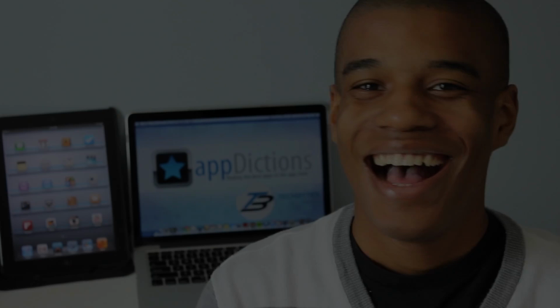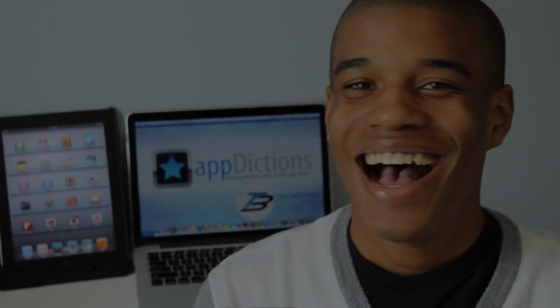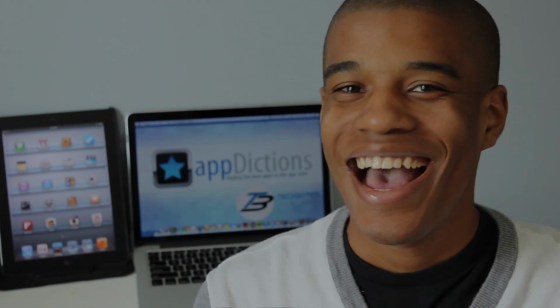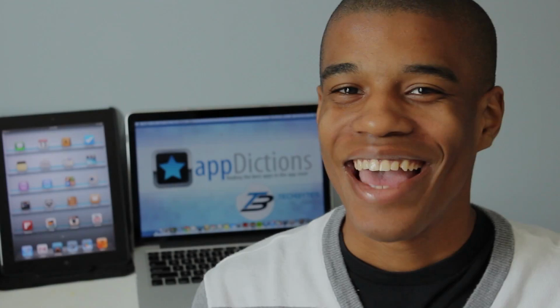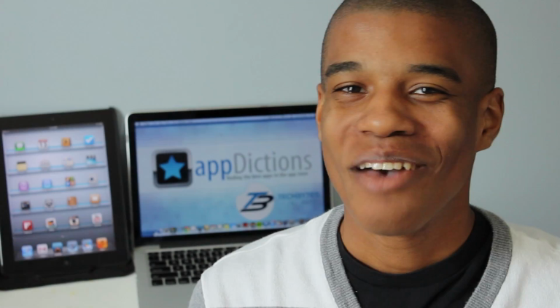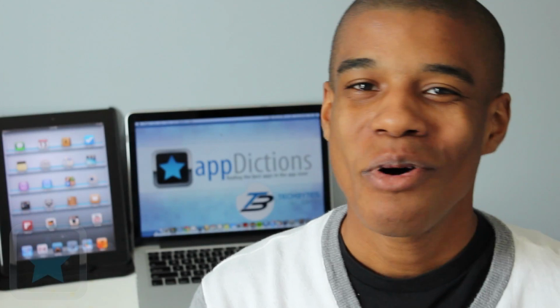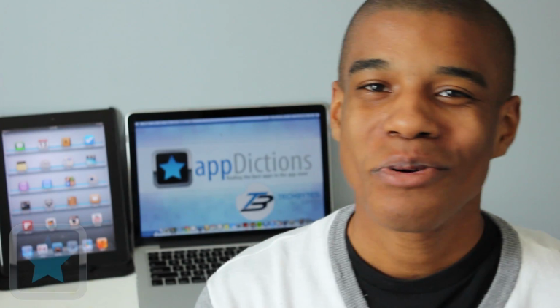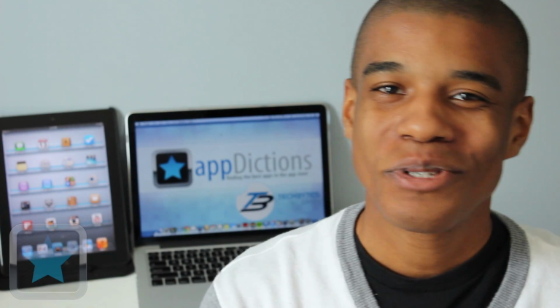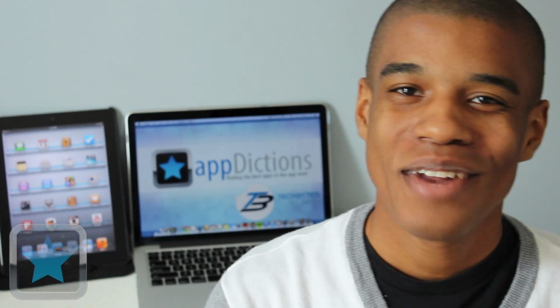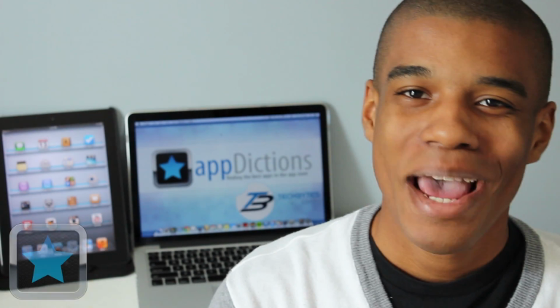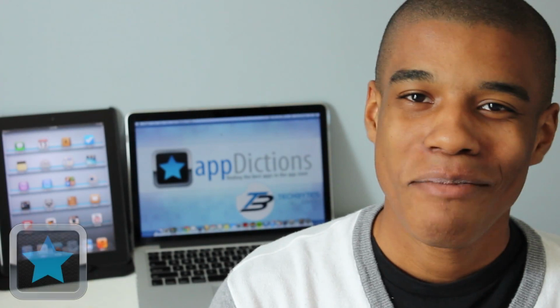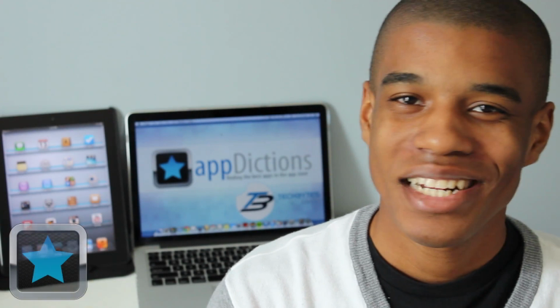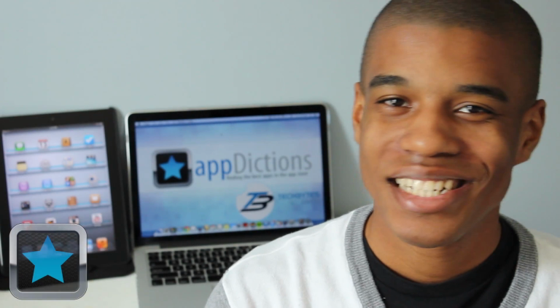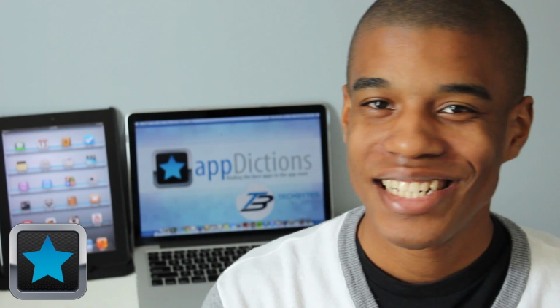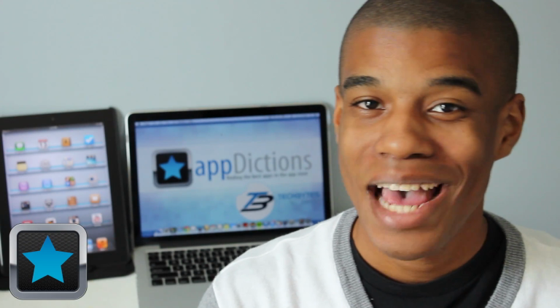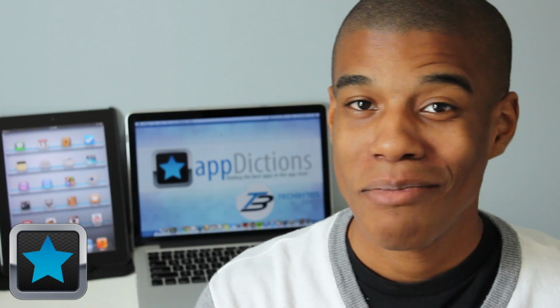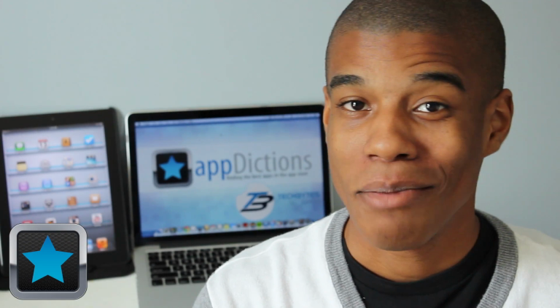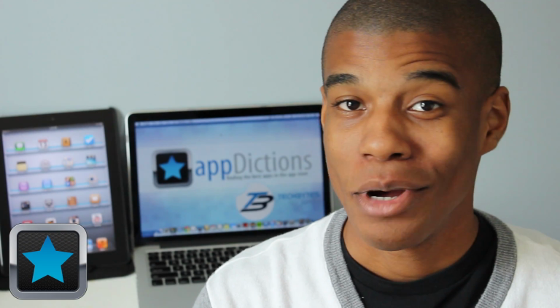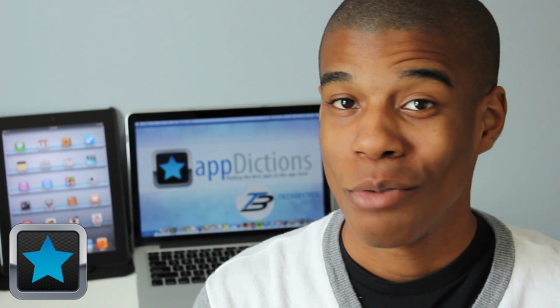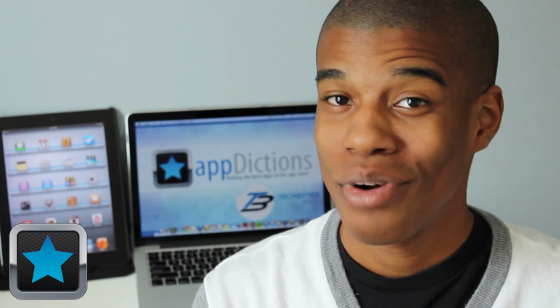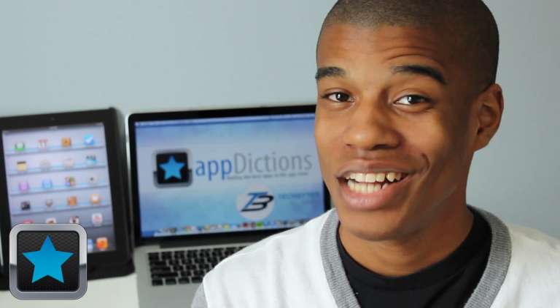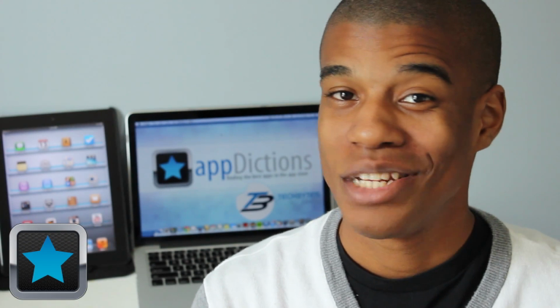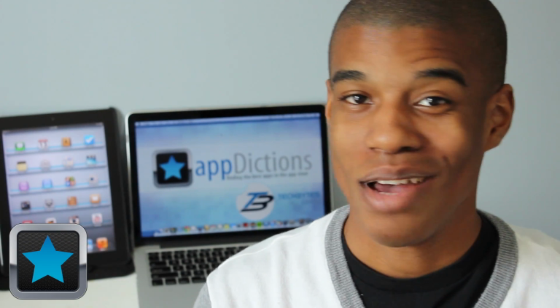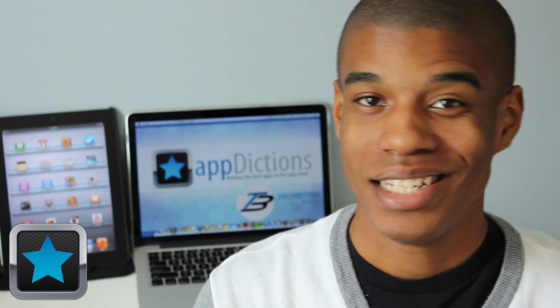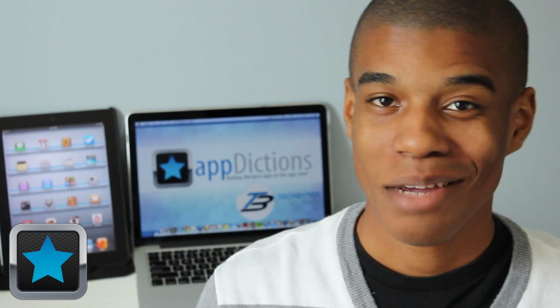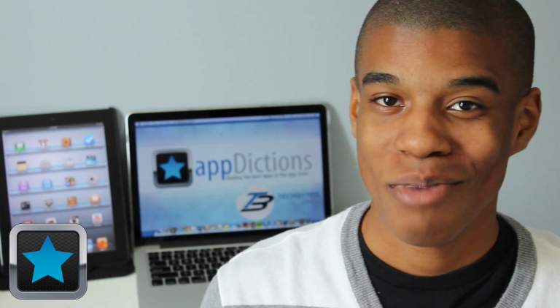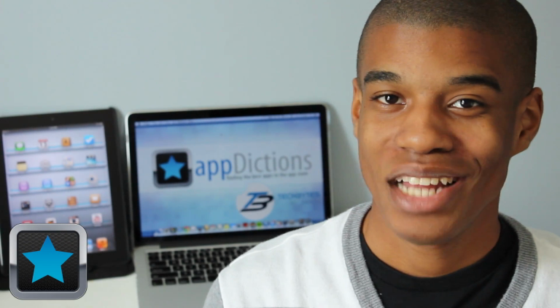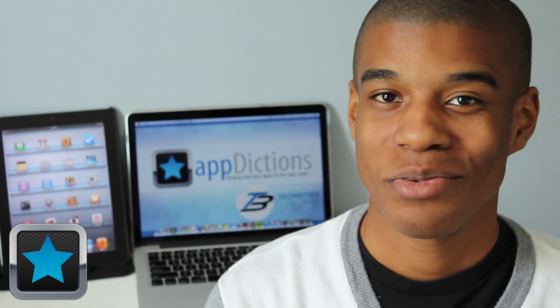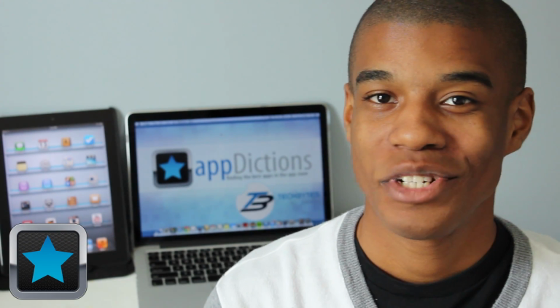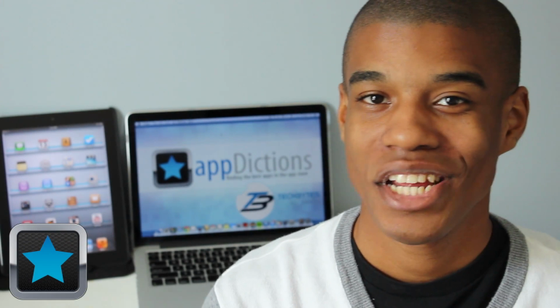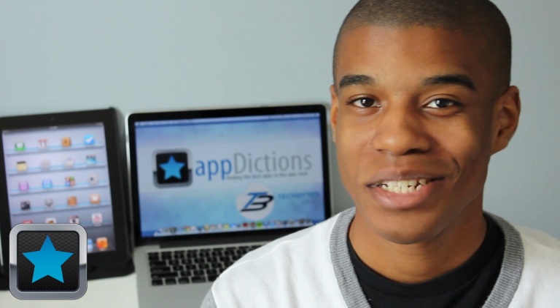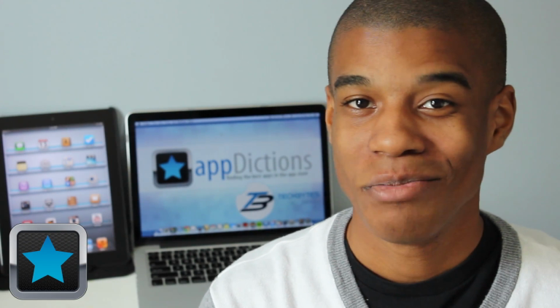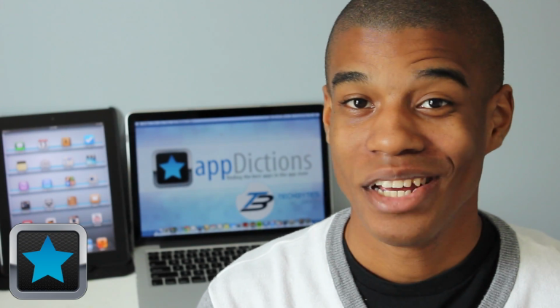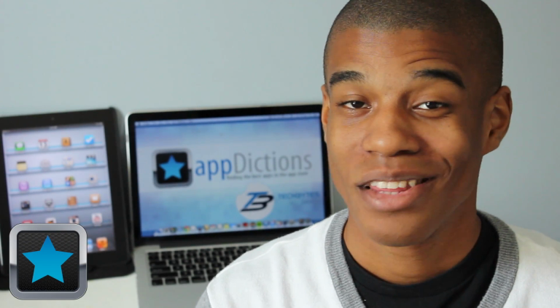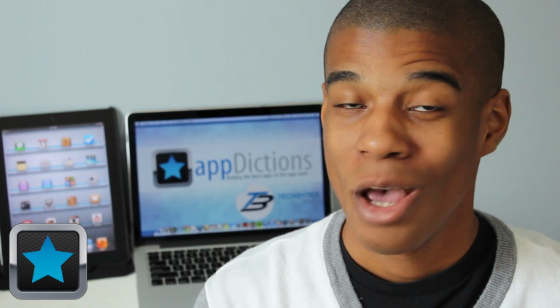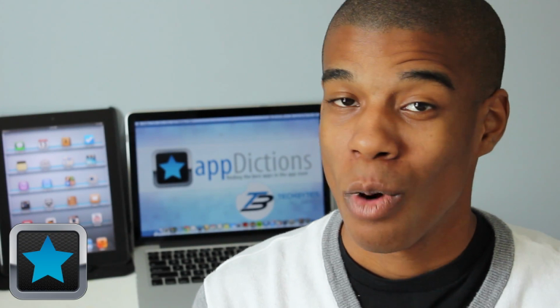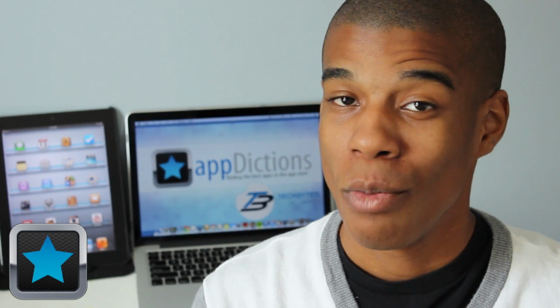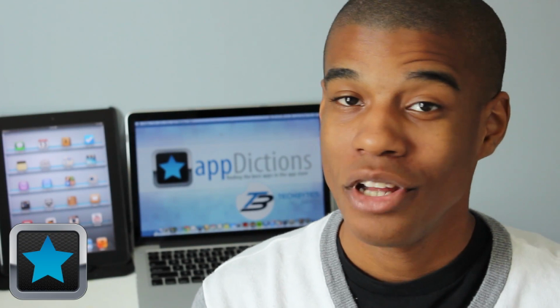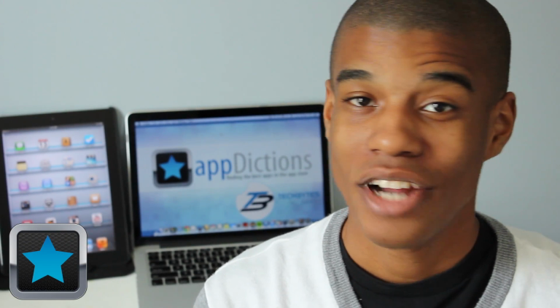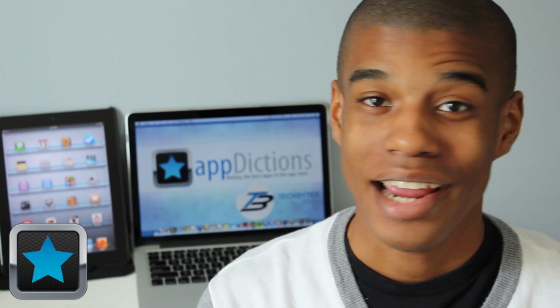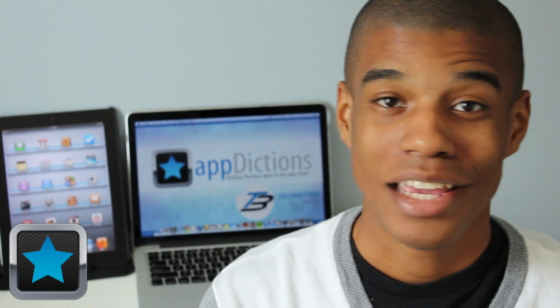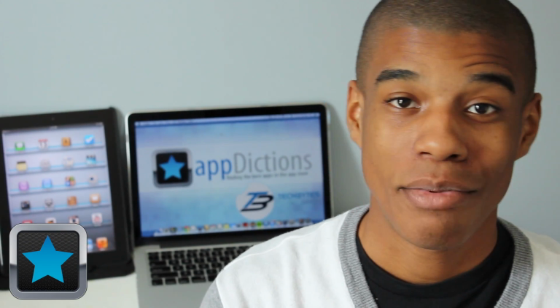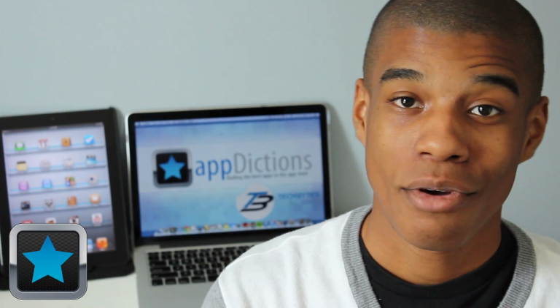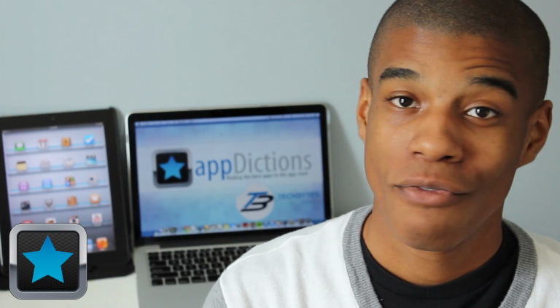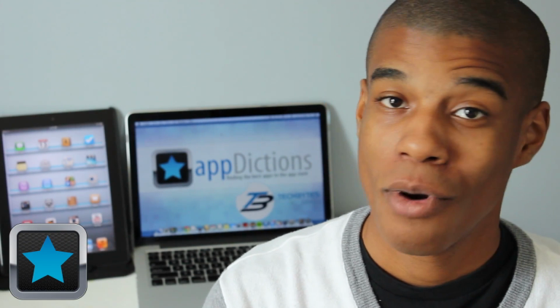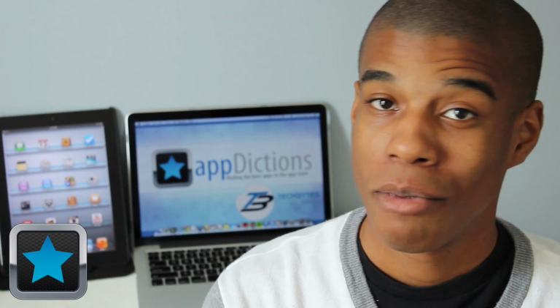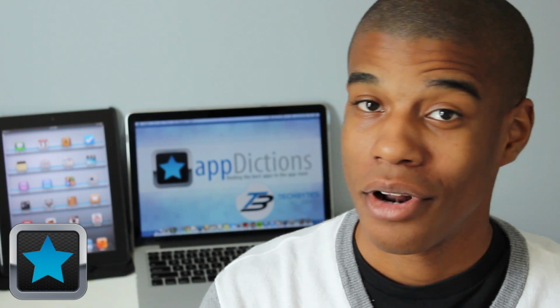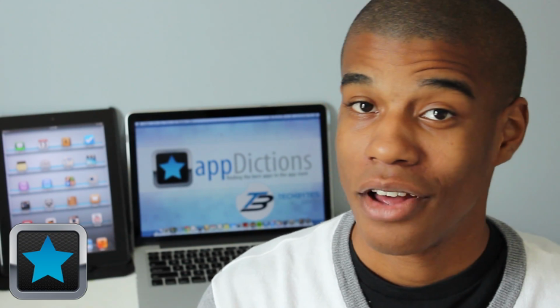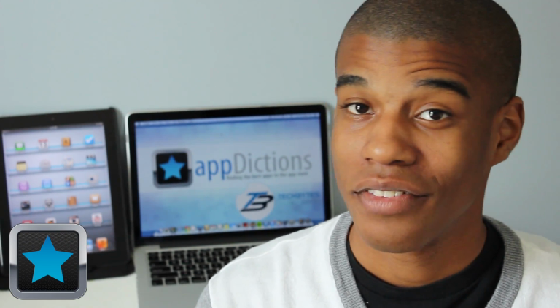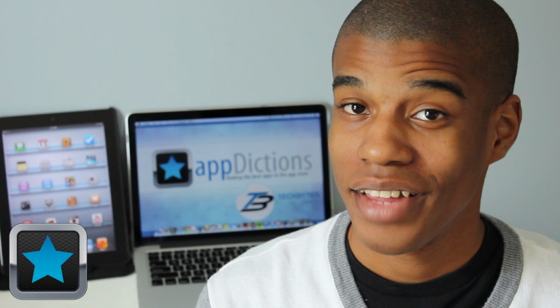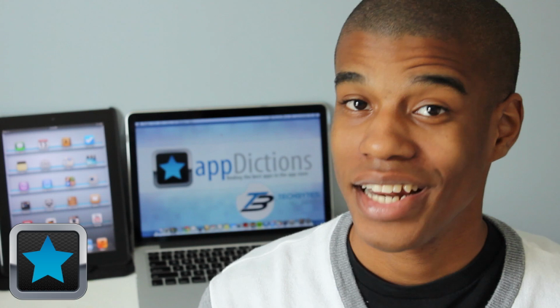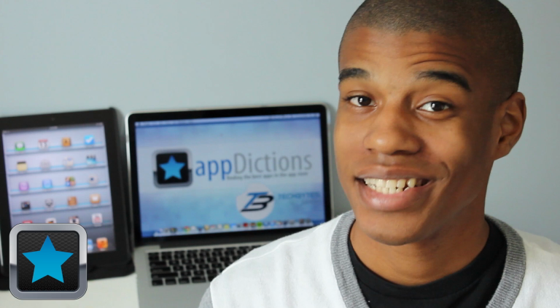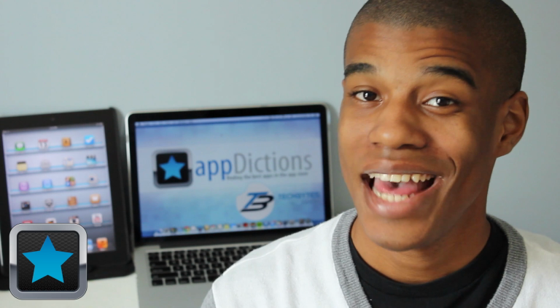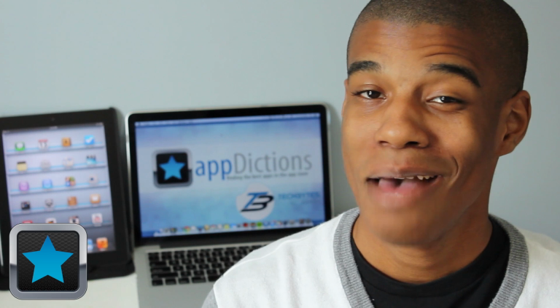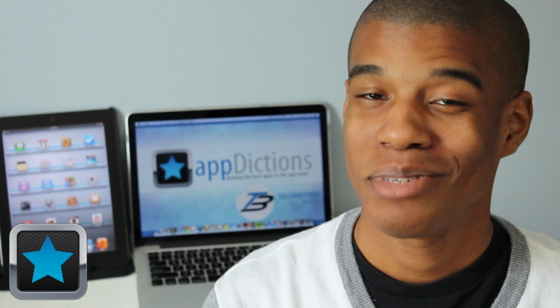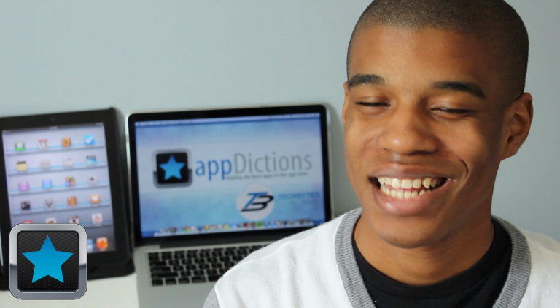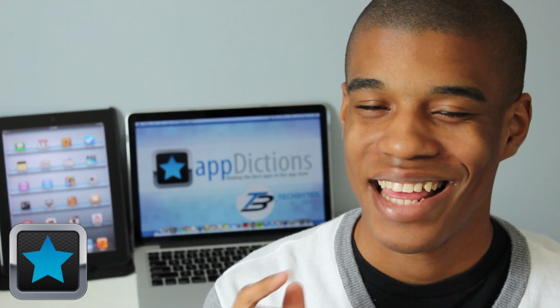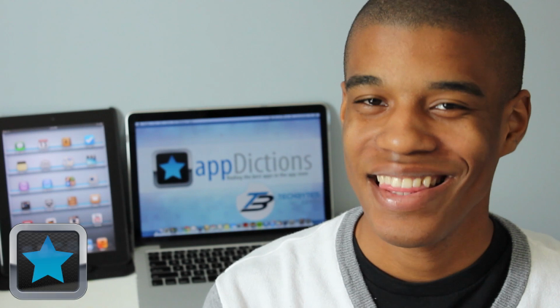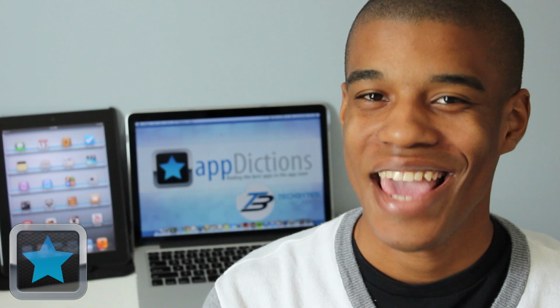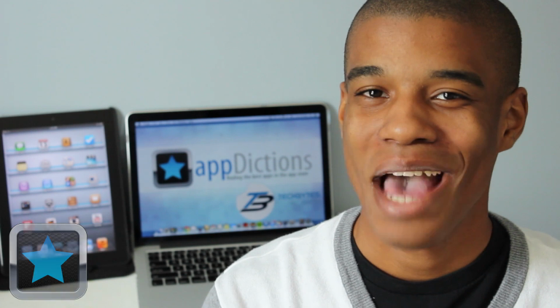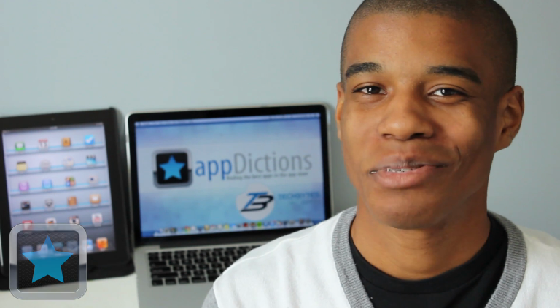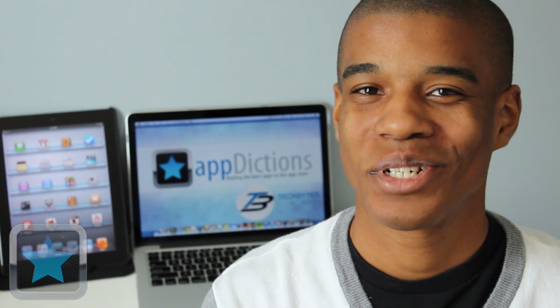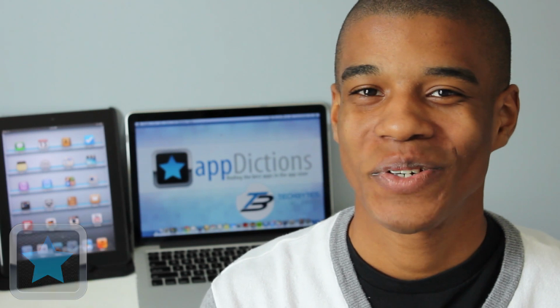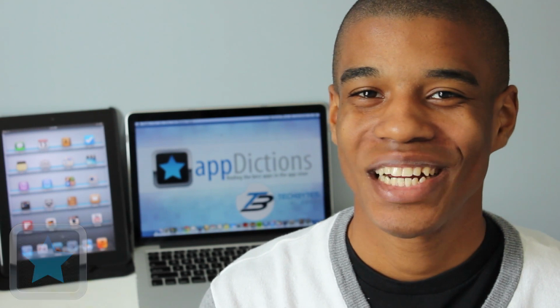Hi, and welcome to an AppDictions app demo, brought to you by Tech Bytes with Jay Smith, where we try and keep you informed on all the latest apps in the App Store.